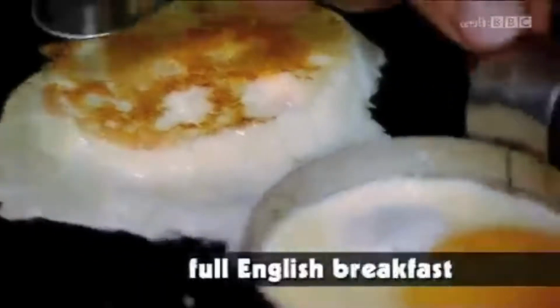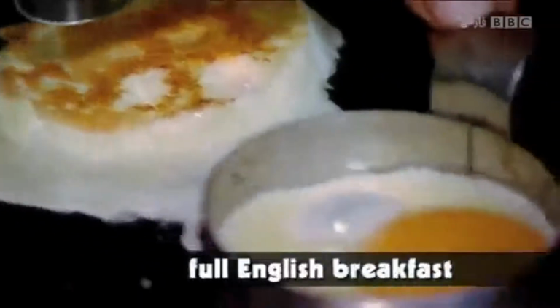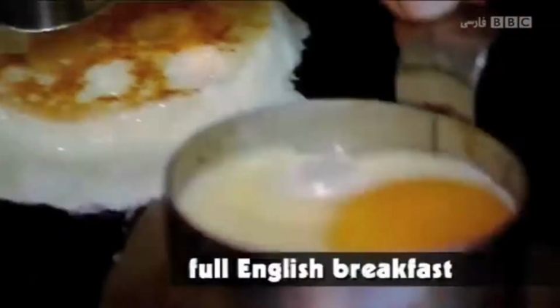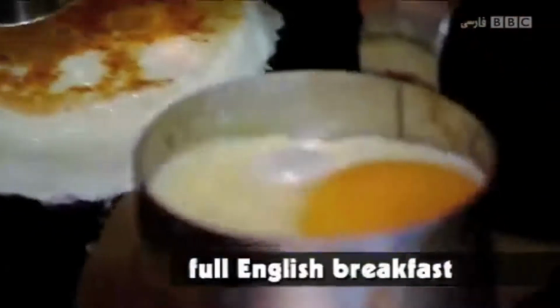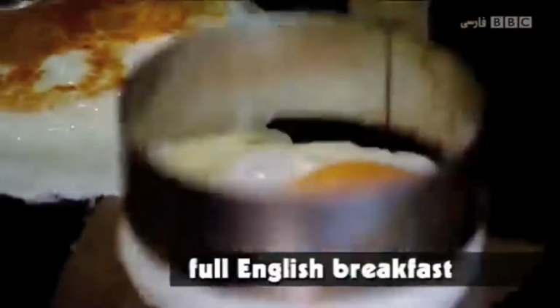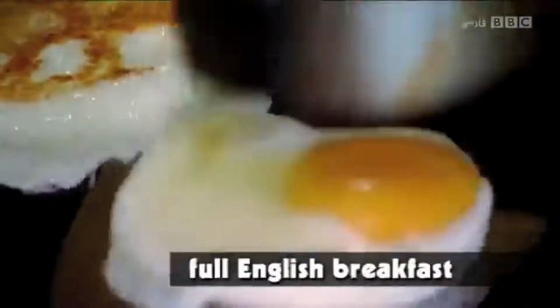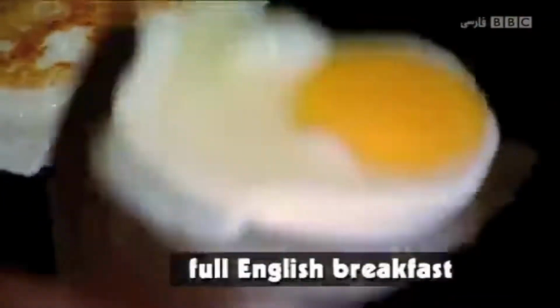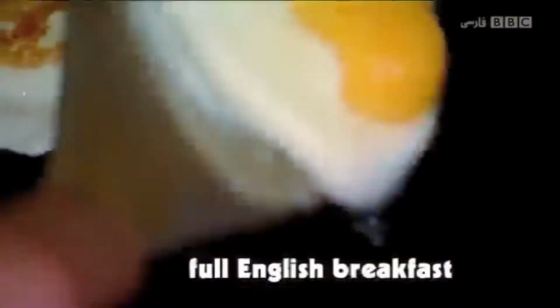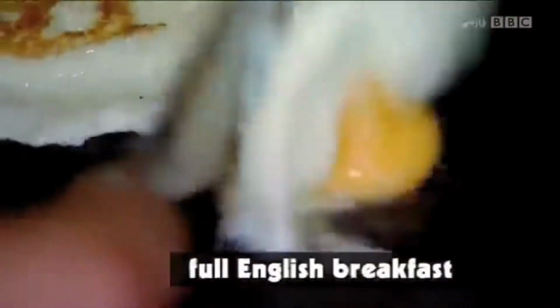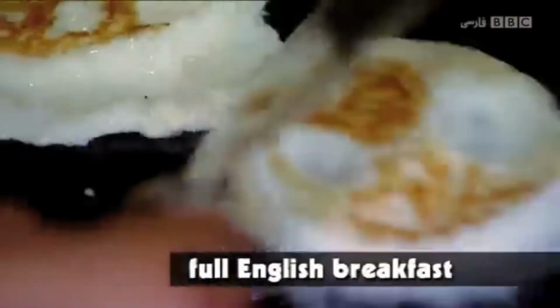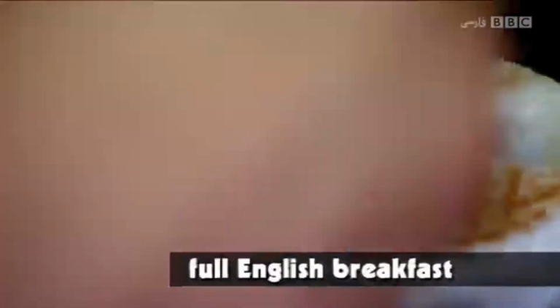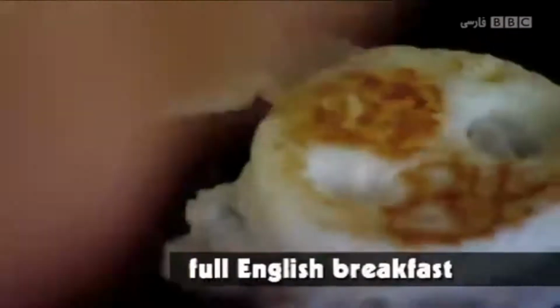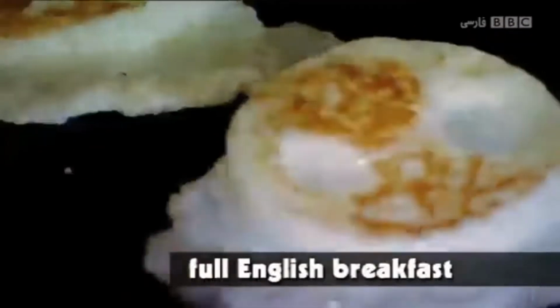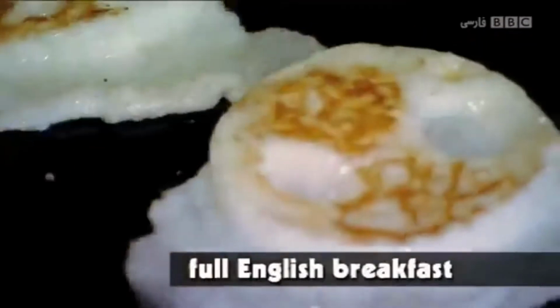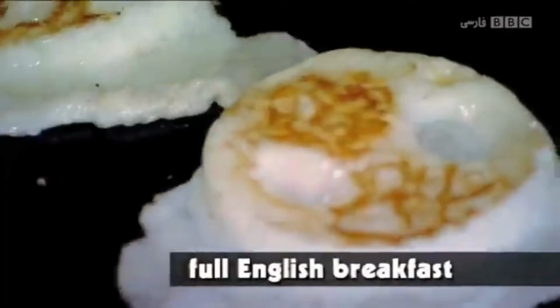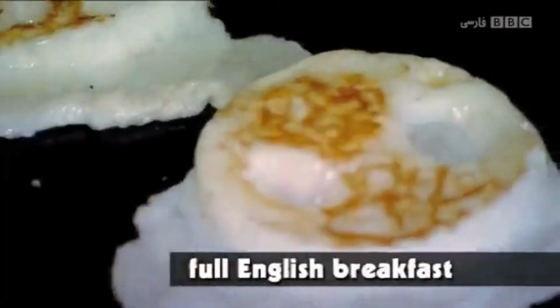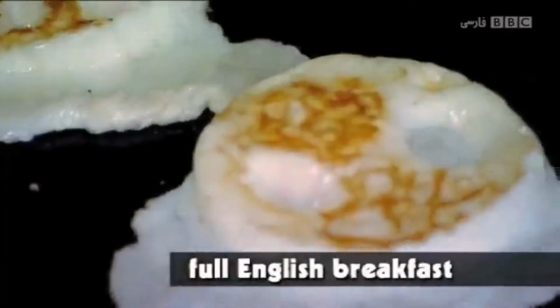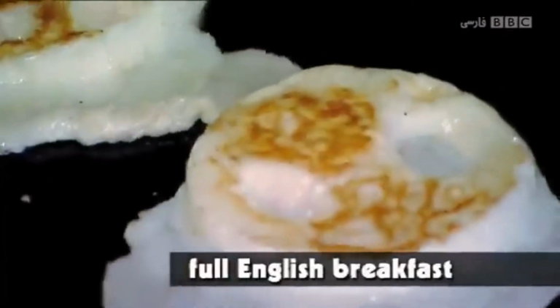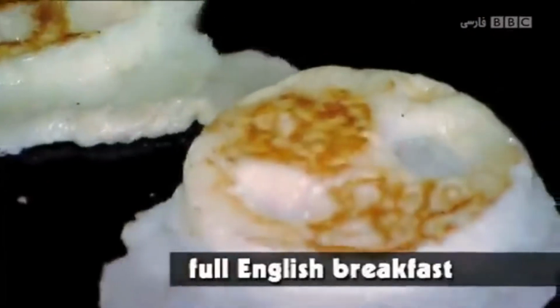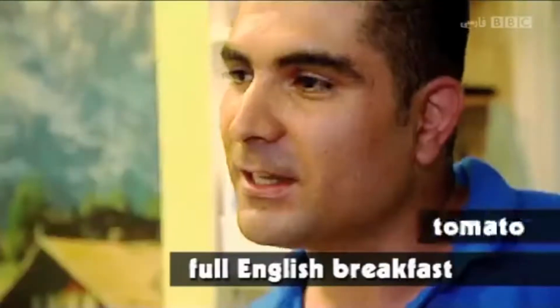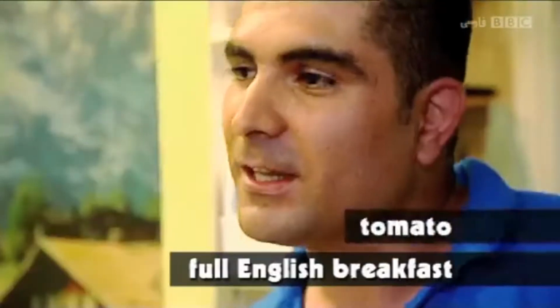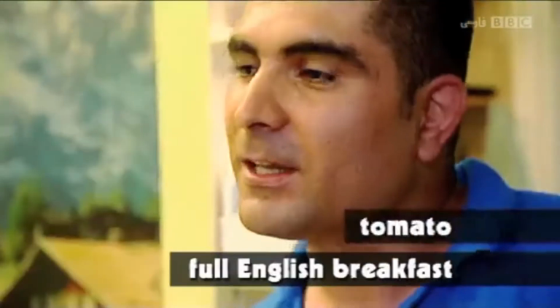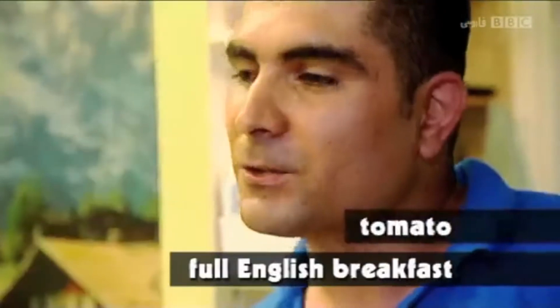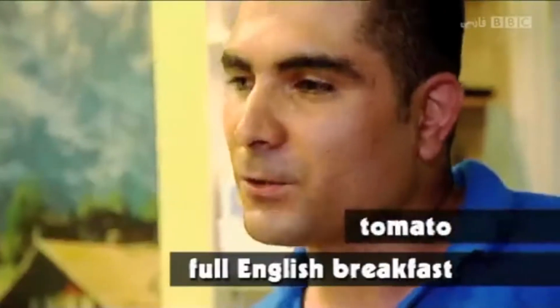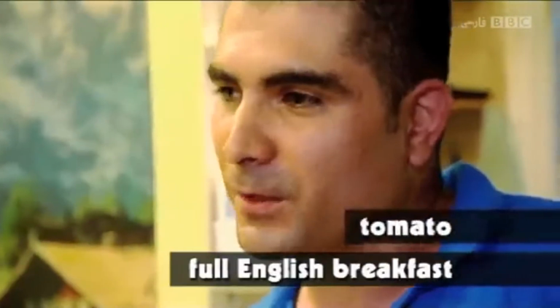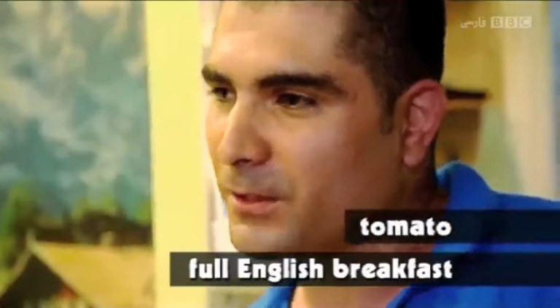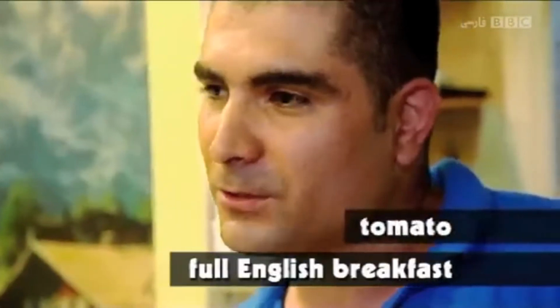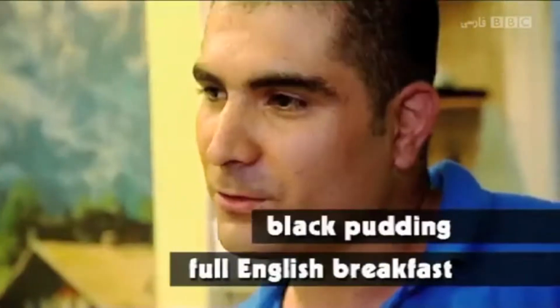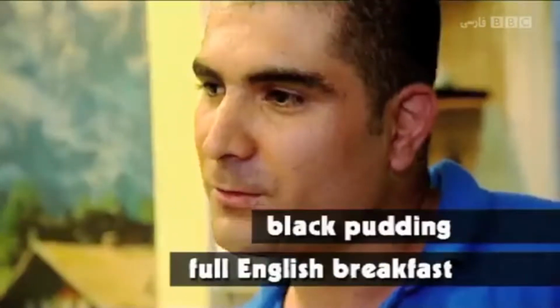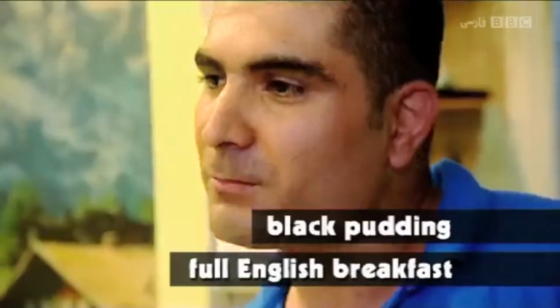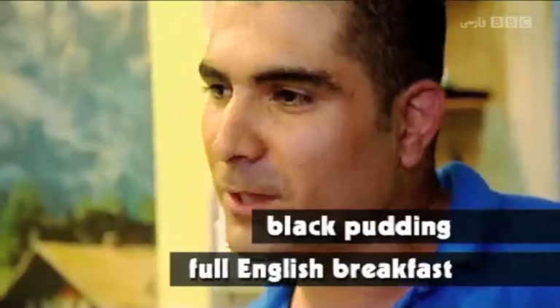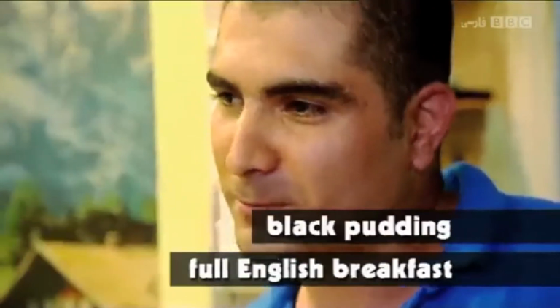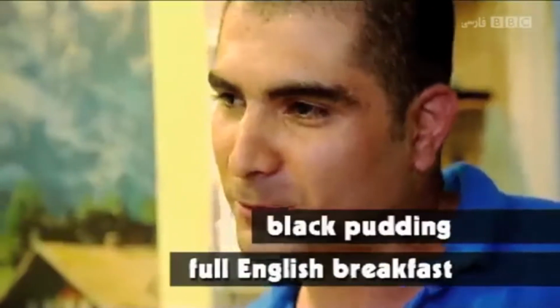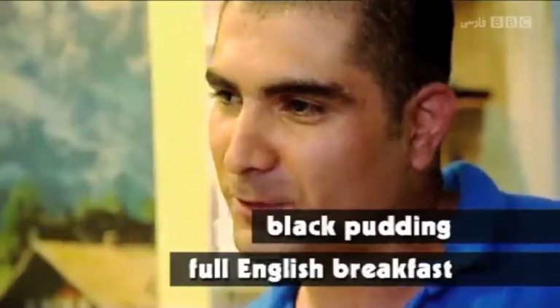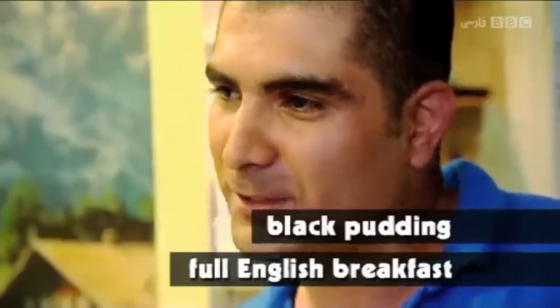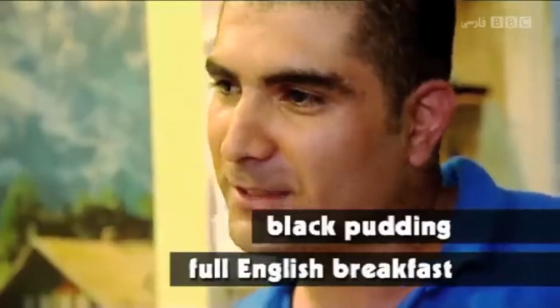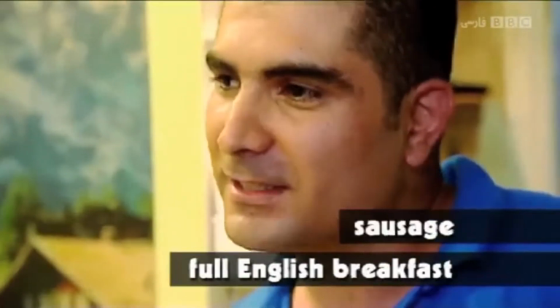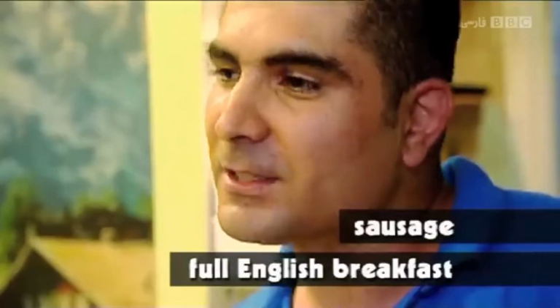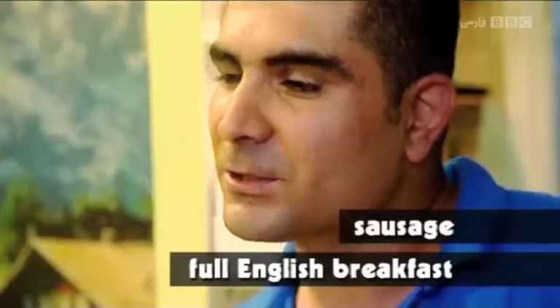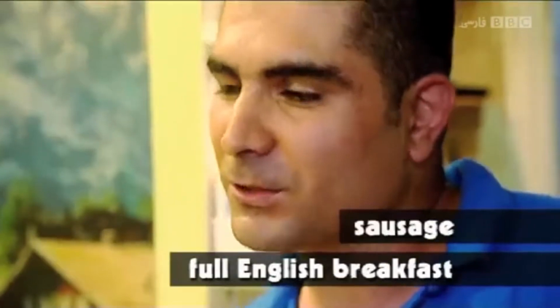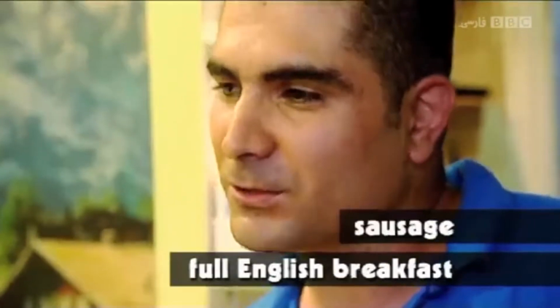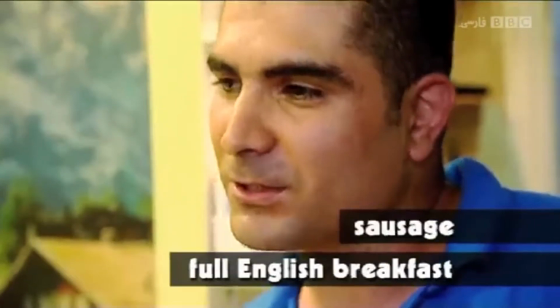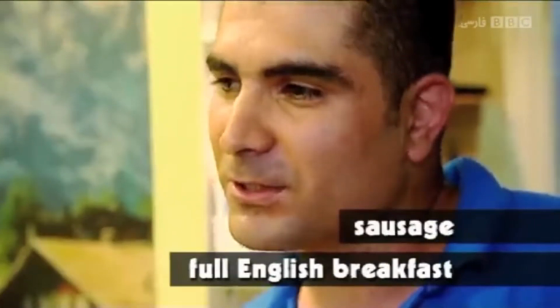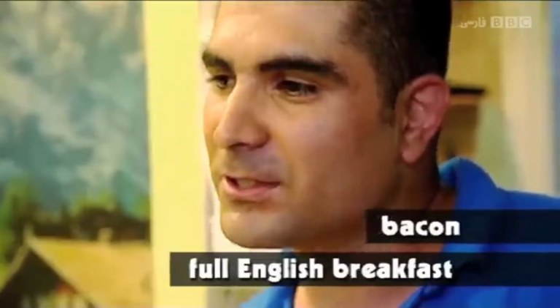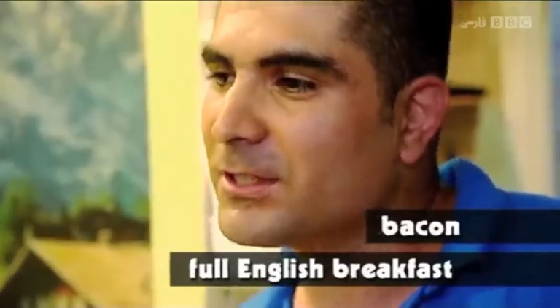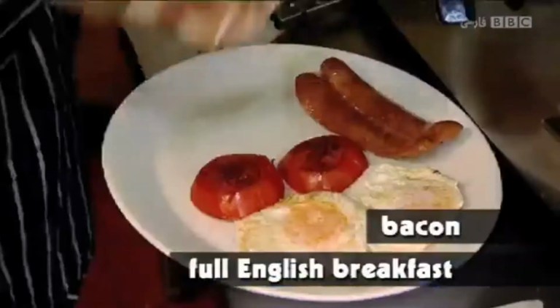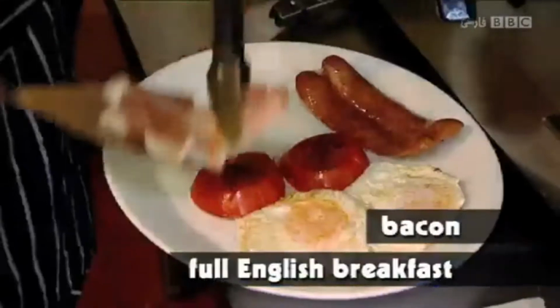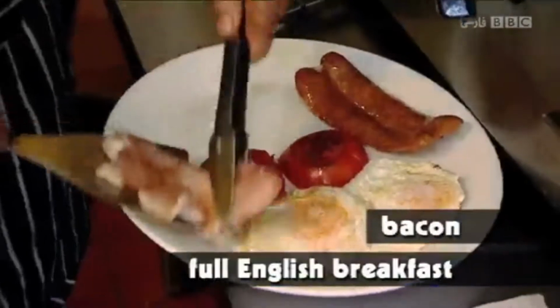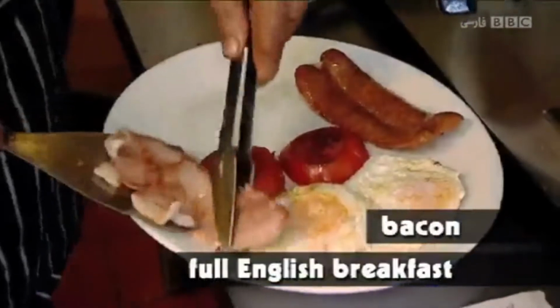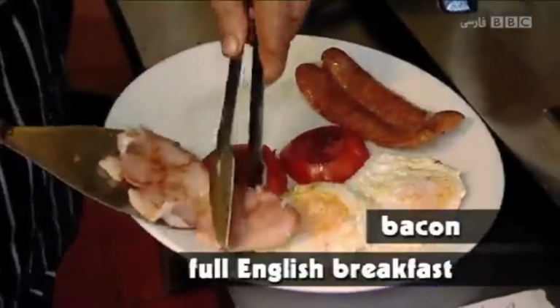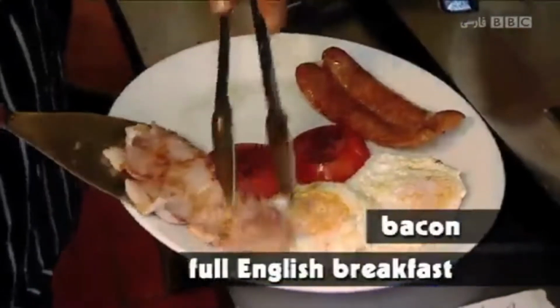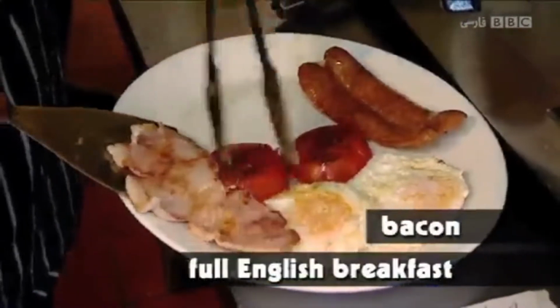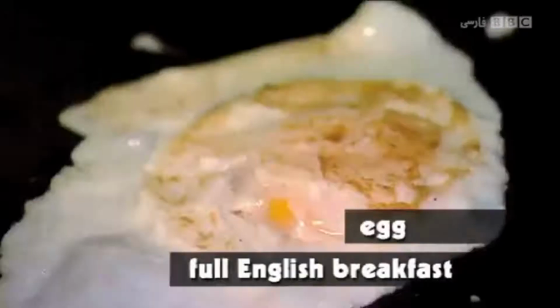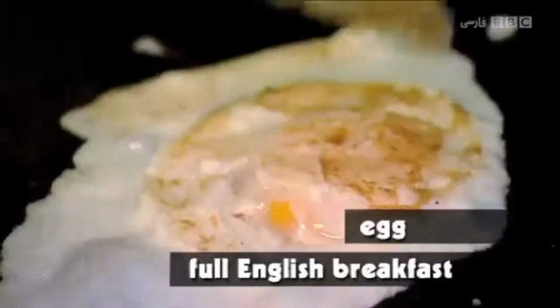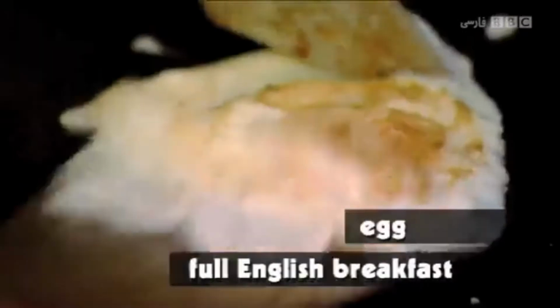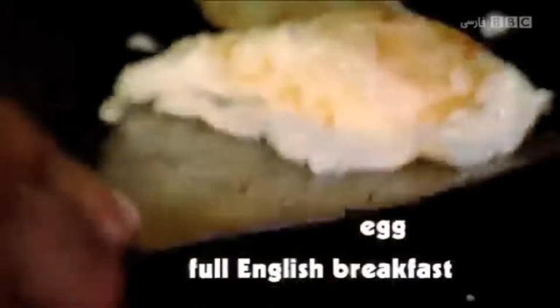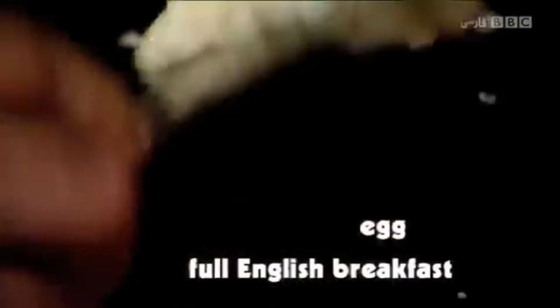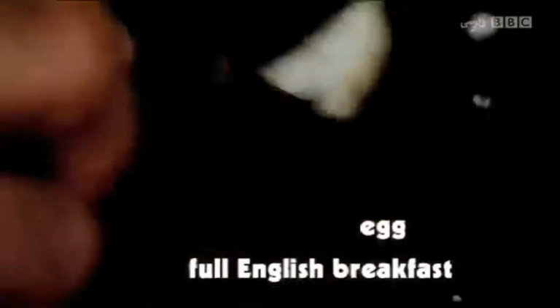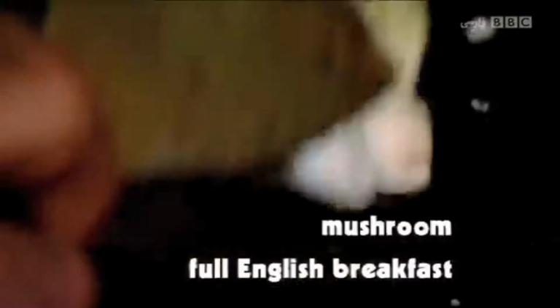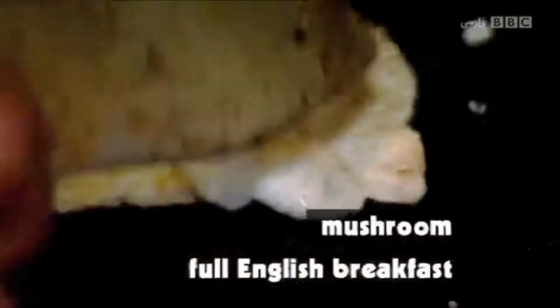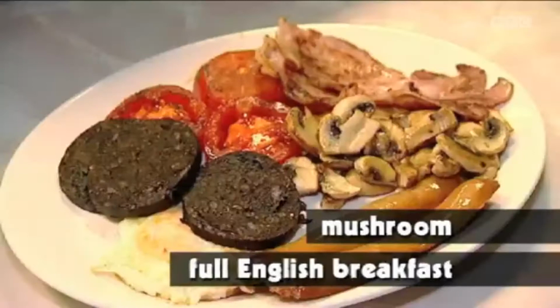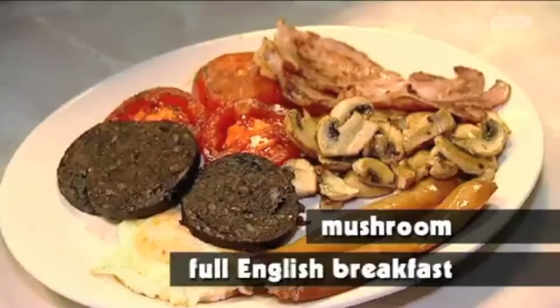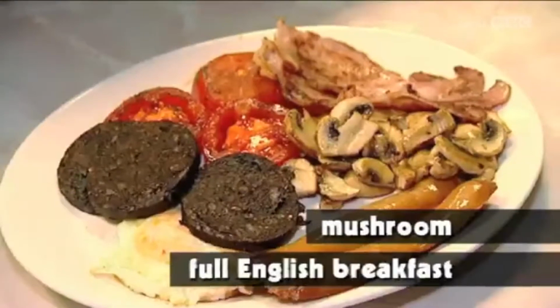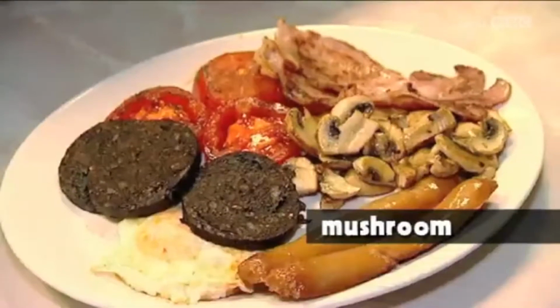This is a full English breakfast: tomato, black pudding, sausage, bacon, egg, mushroom.